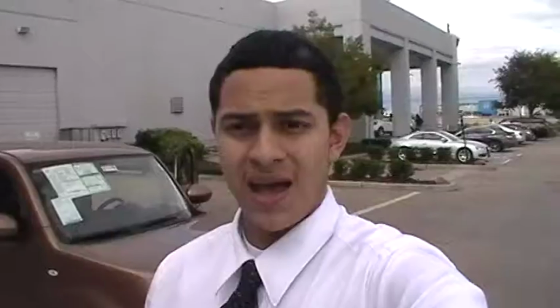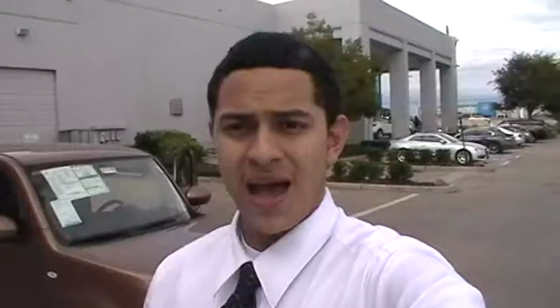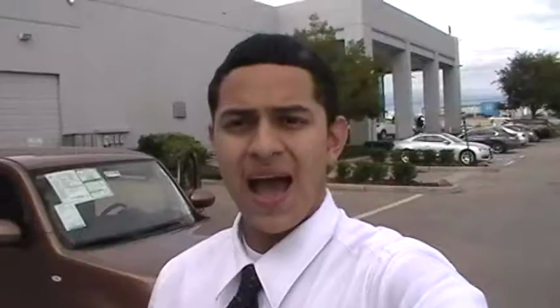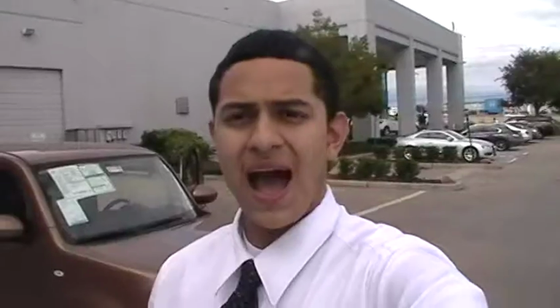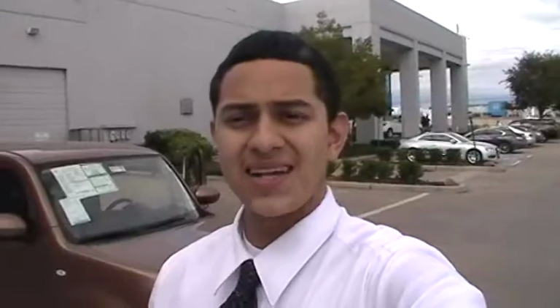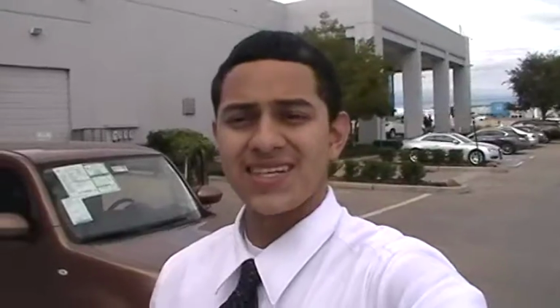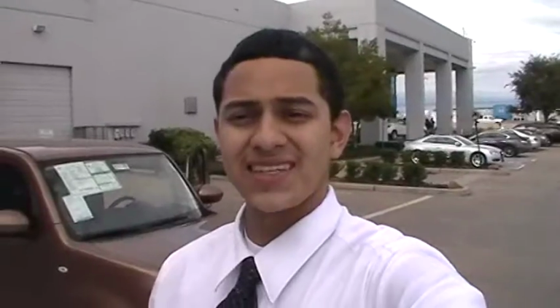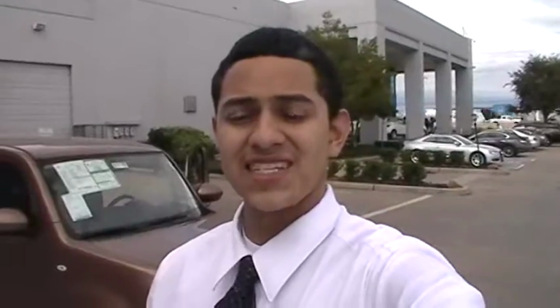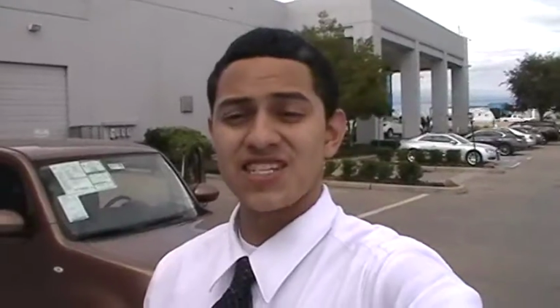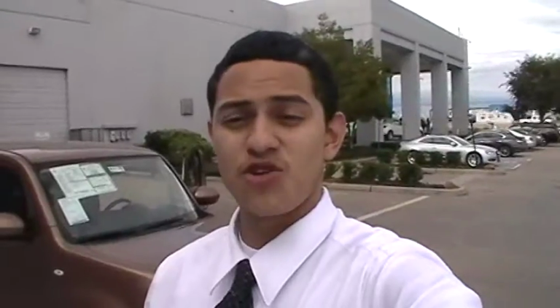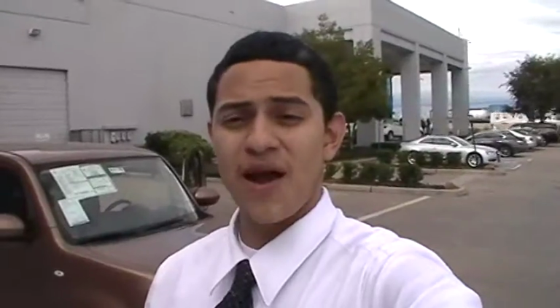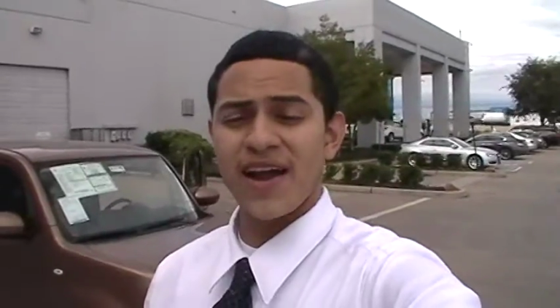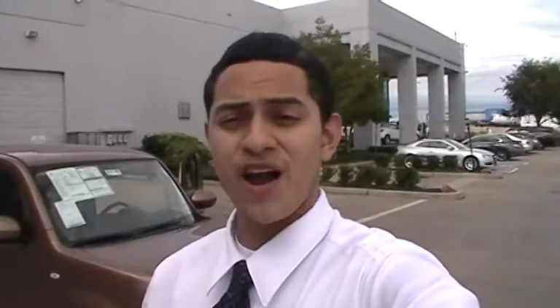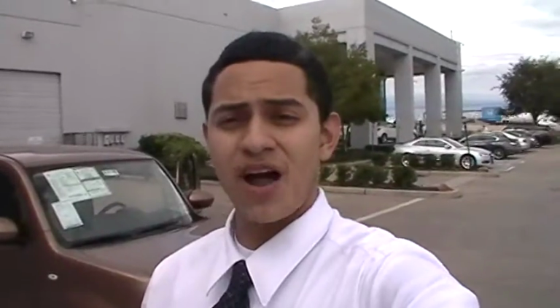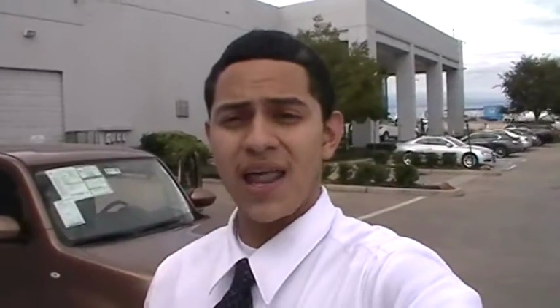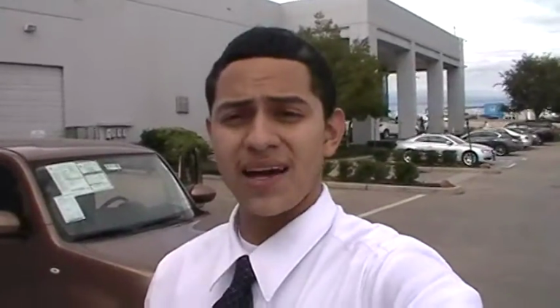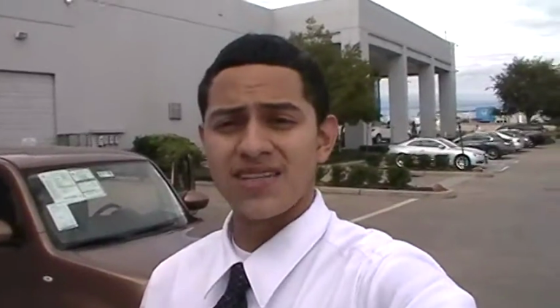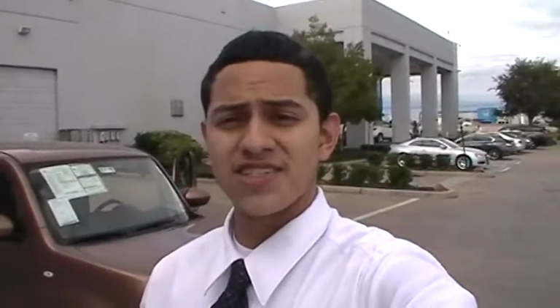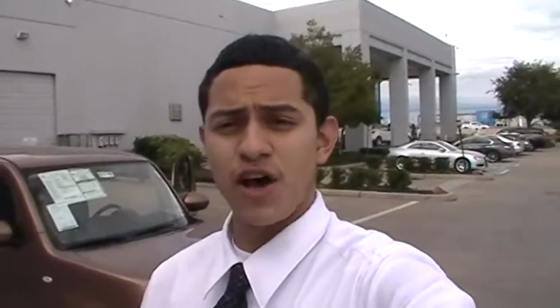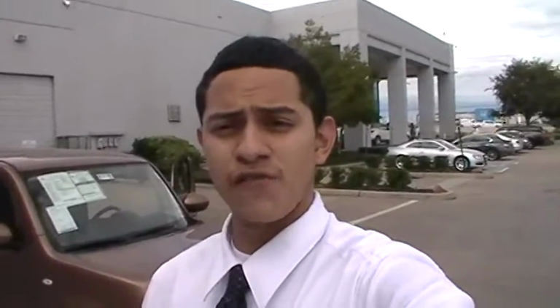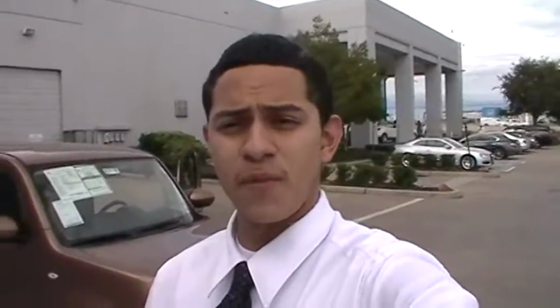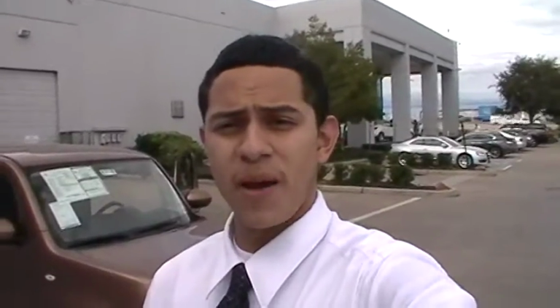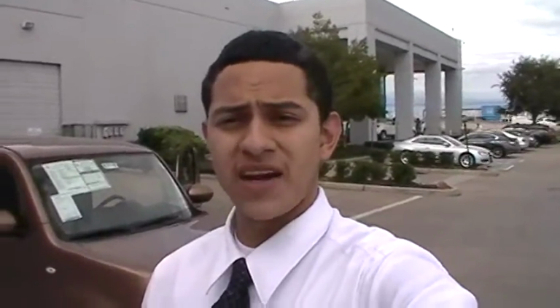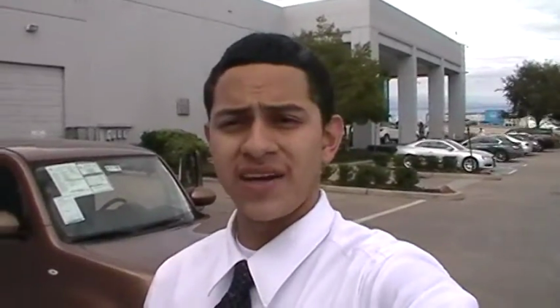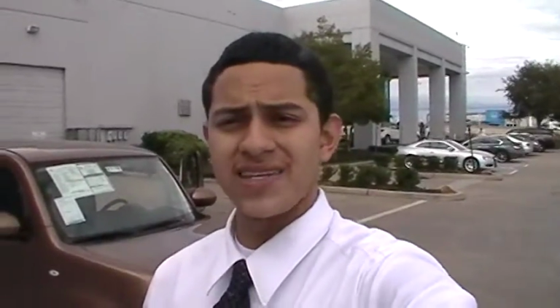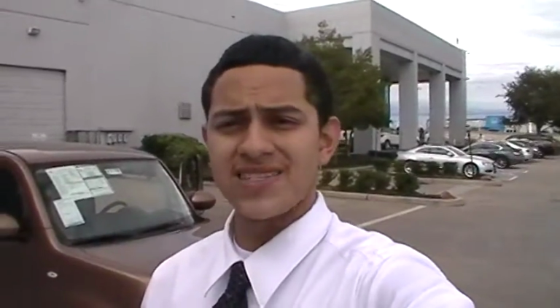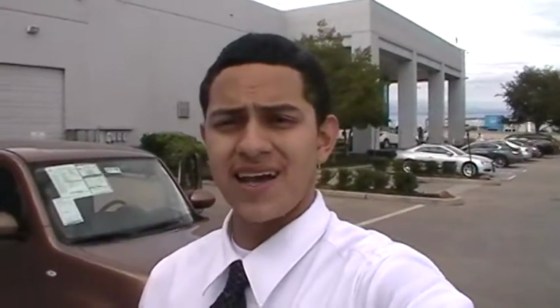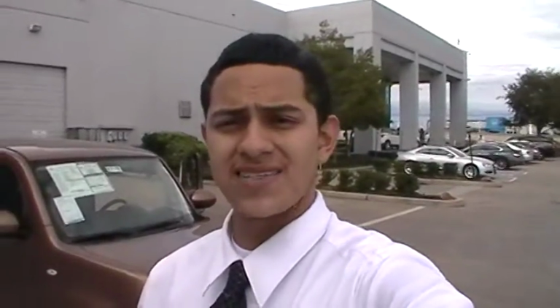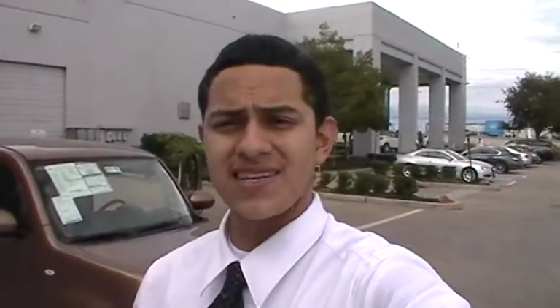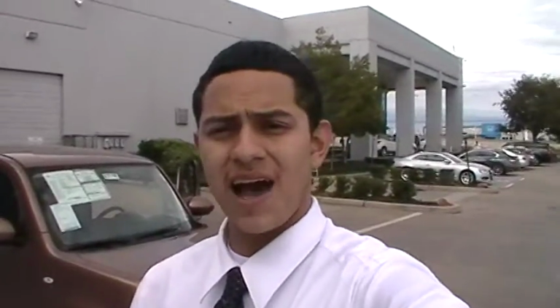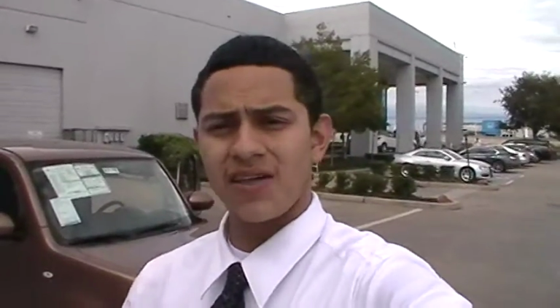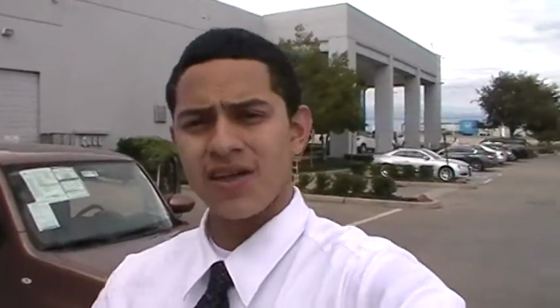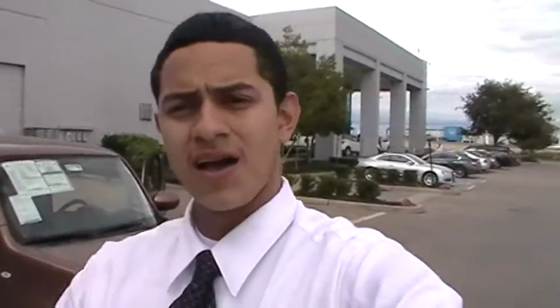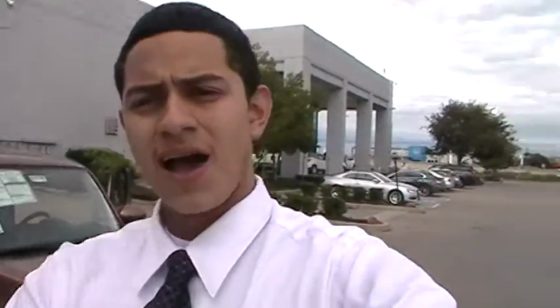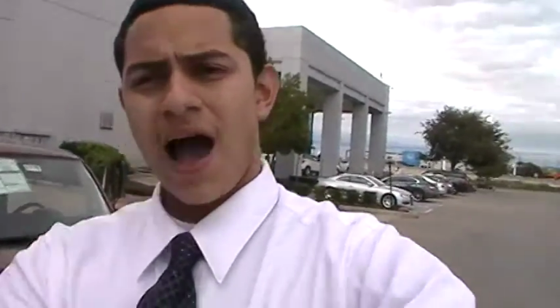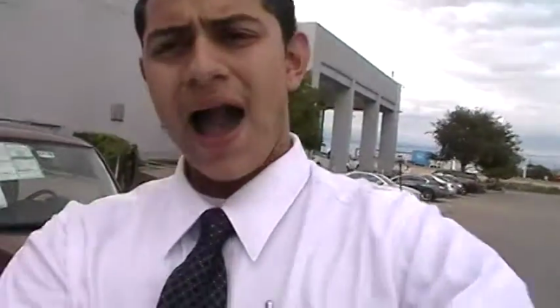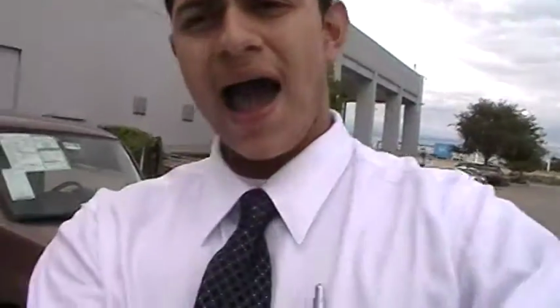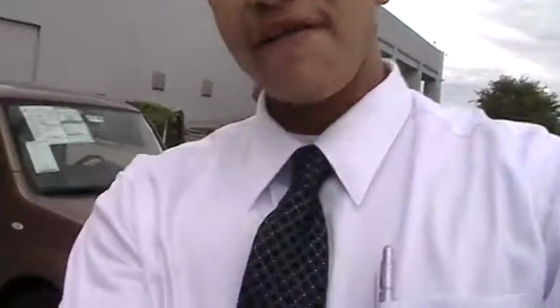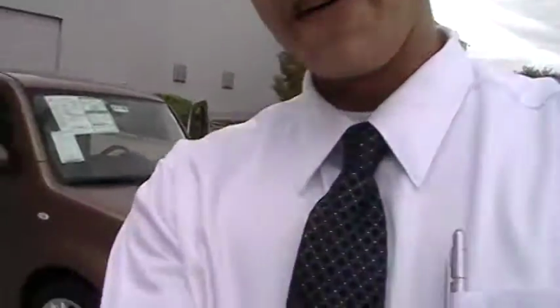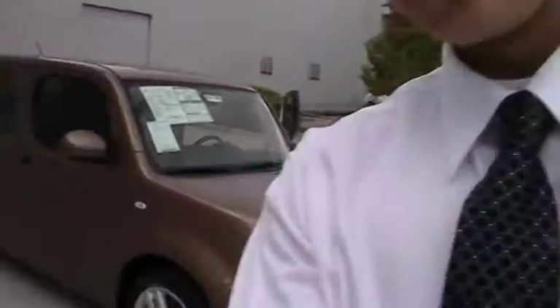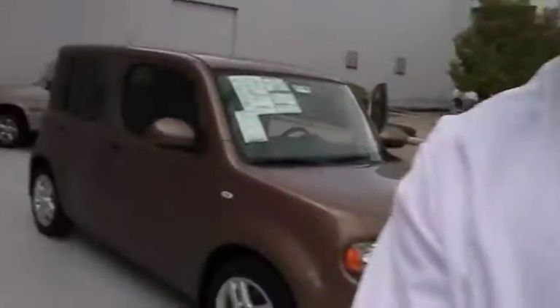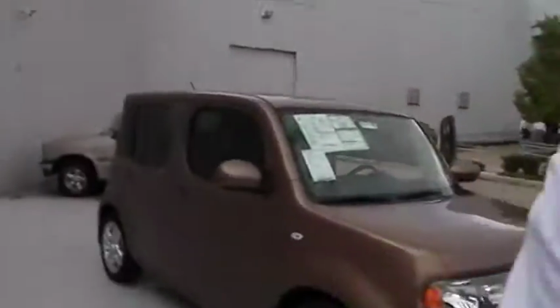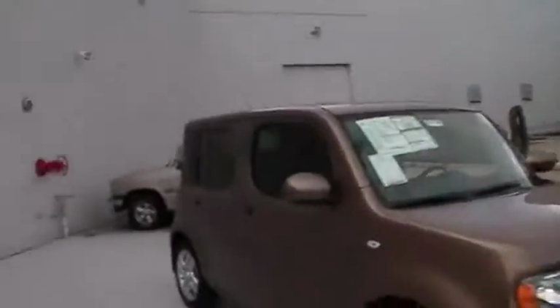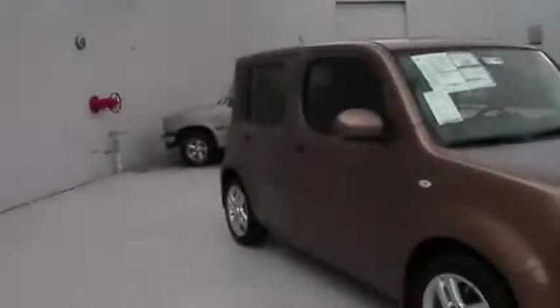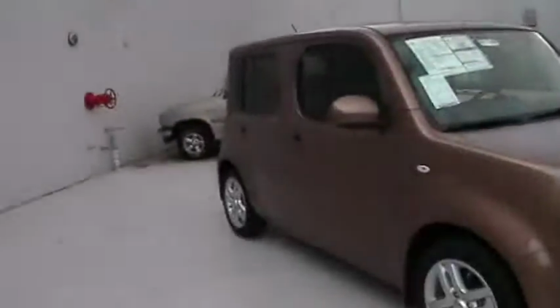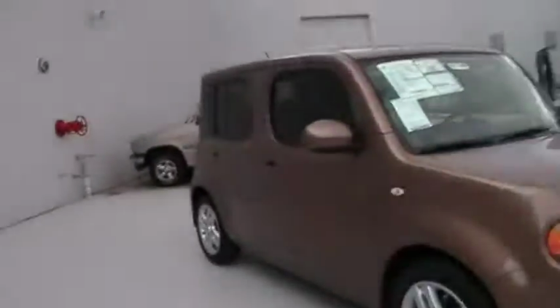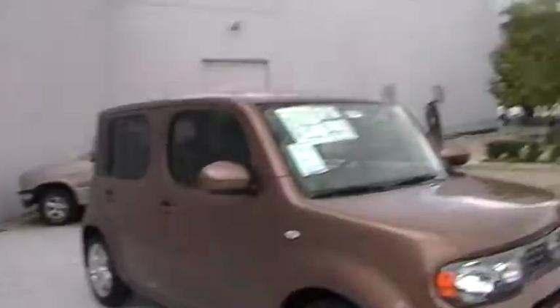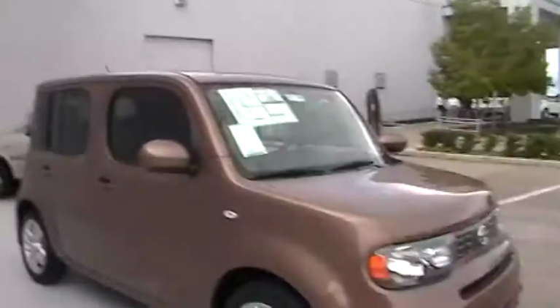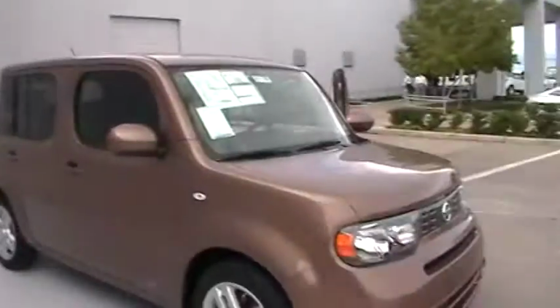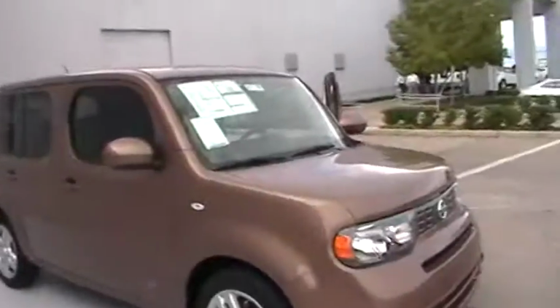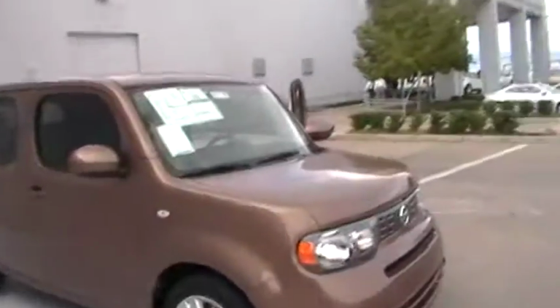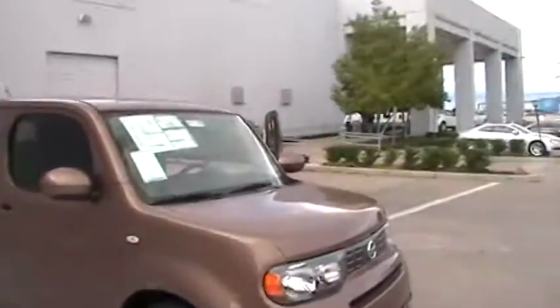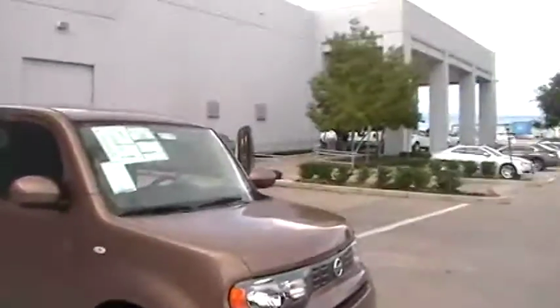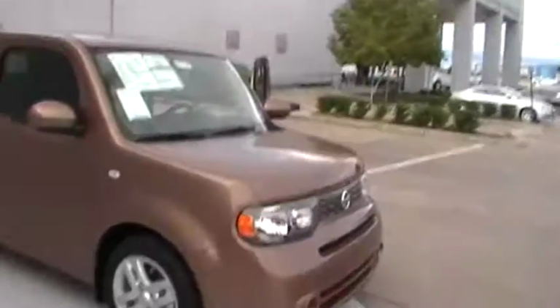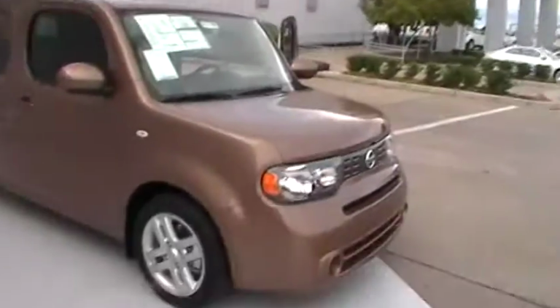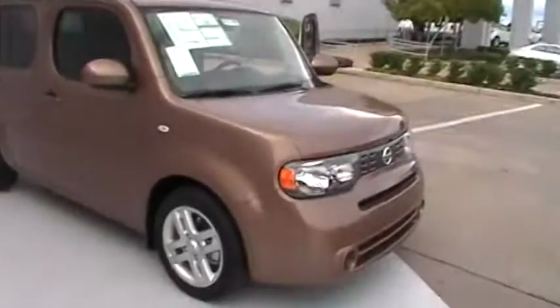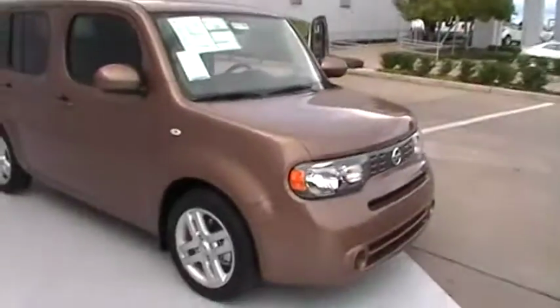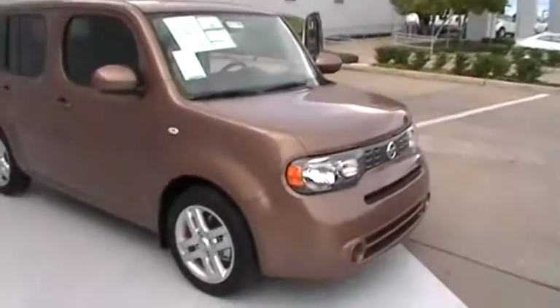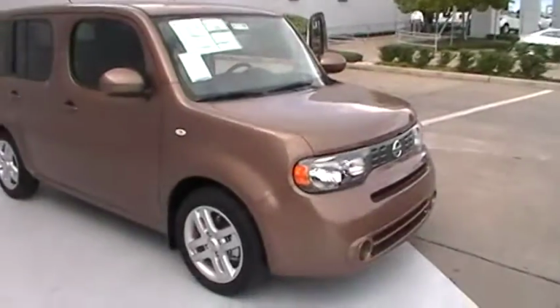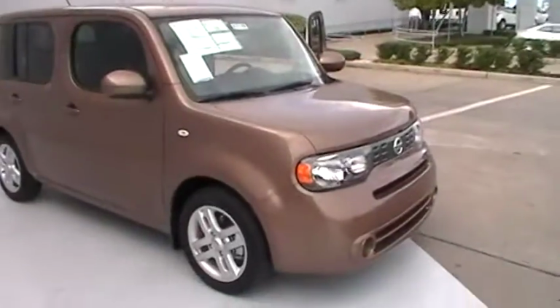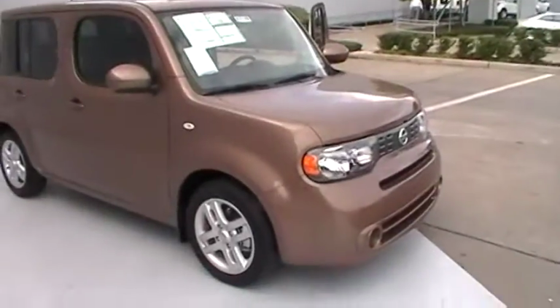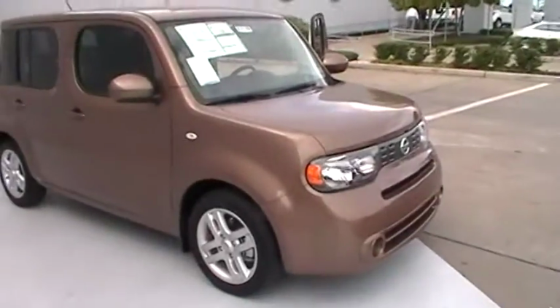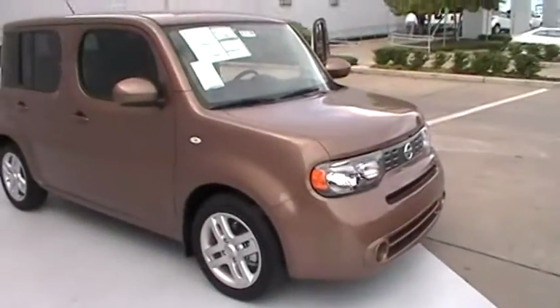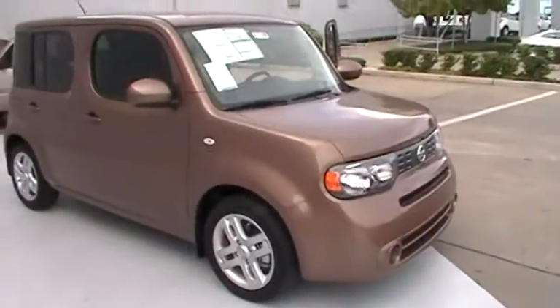Hey Isaac, this is Greg, an online consultant from Baker Nissan South. I have here a 2012 Nissan Cube that you were inquiring about.